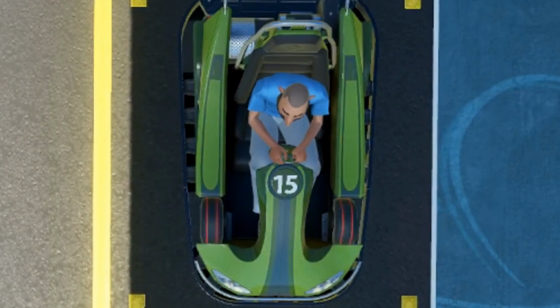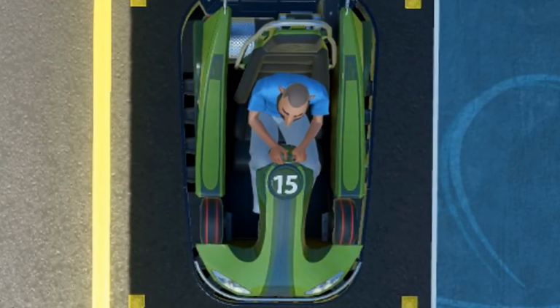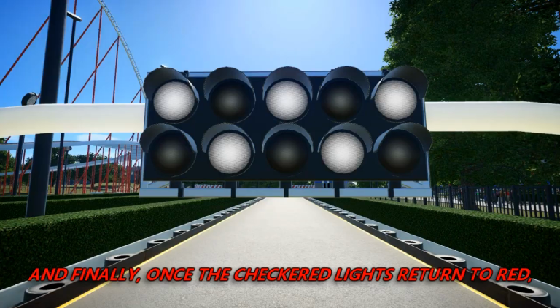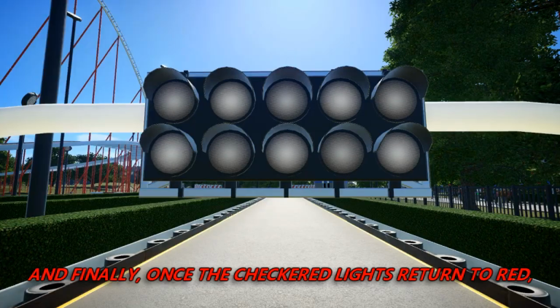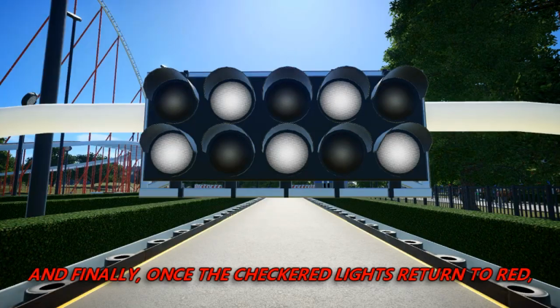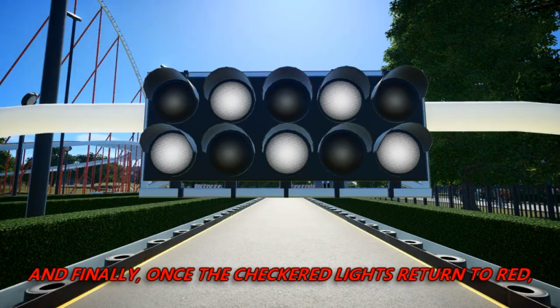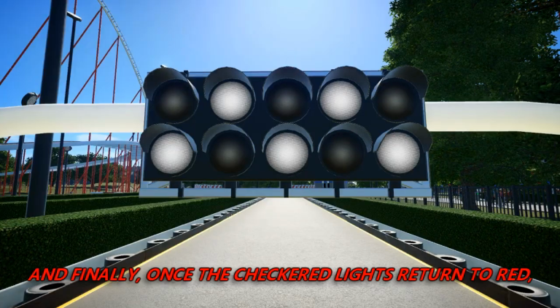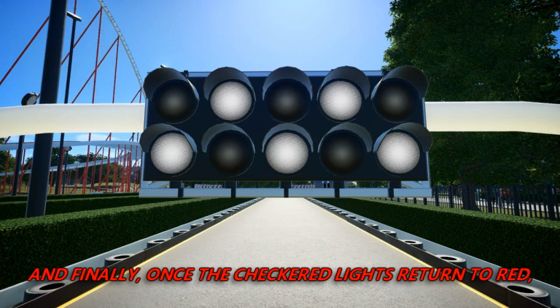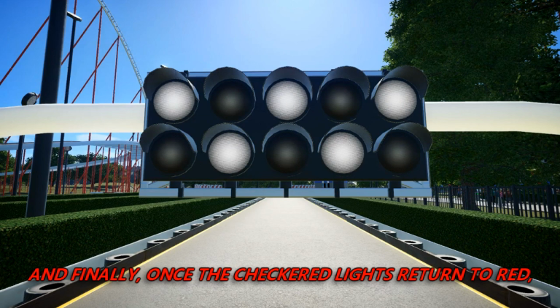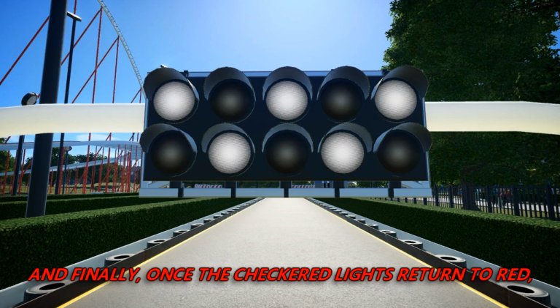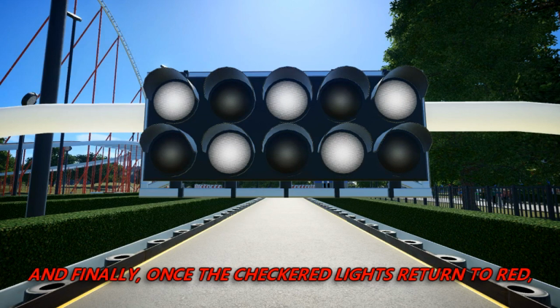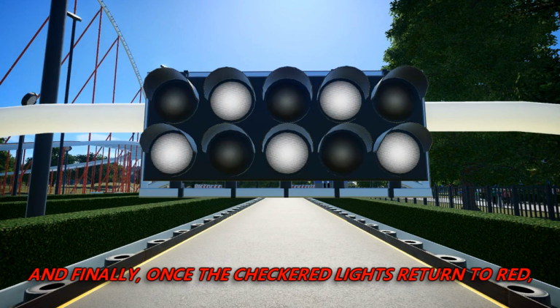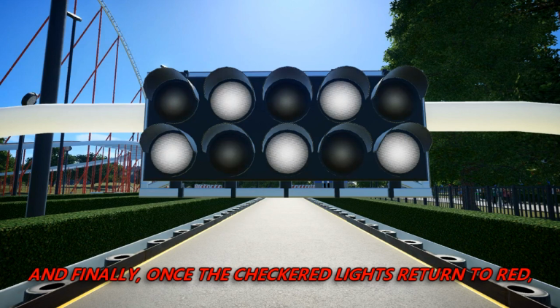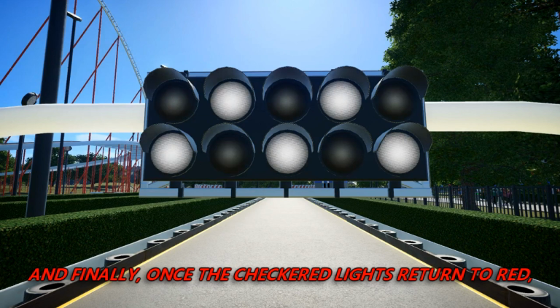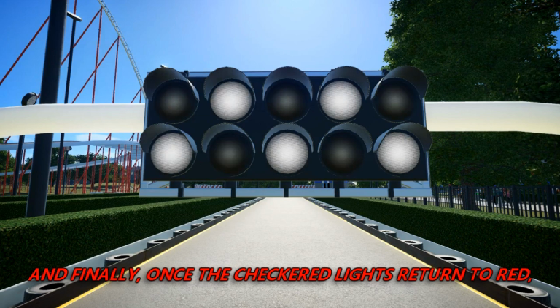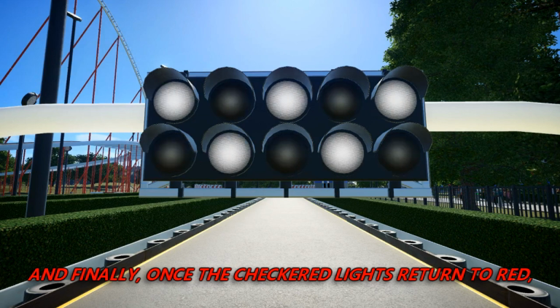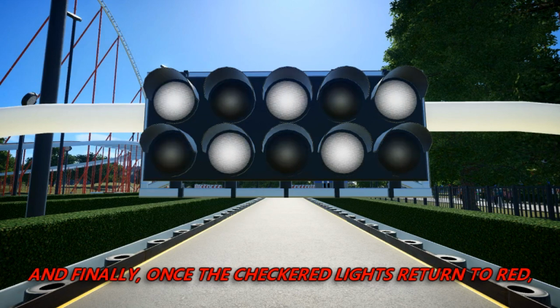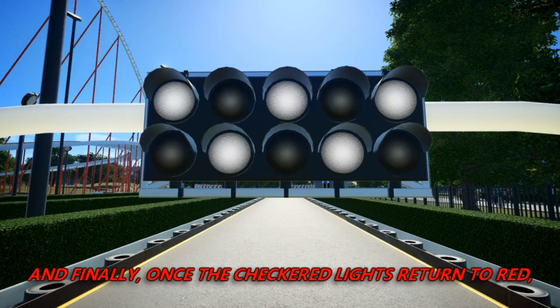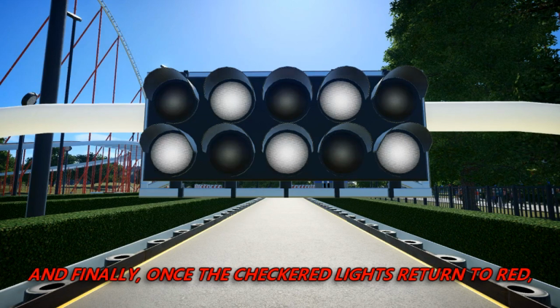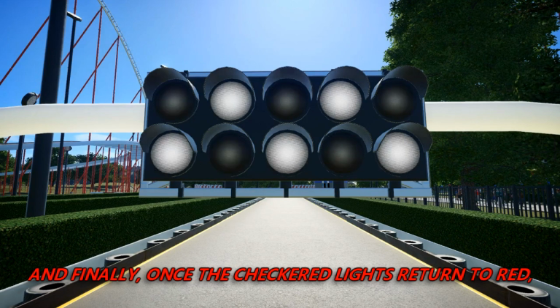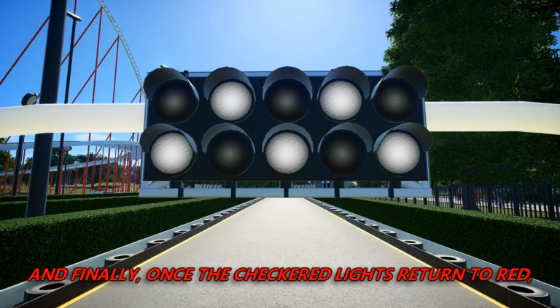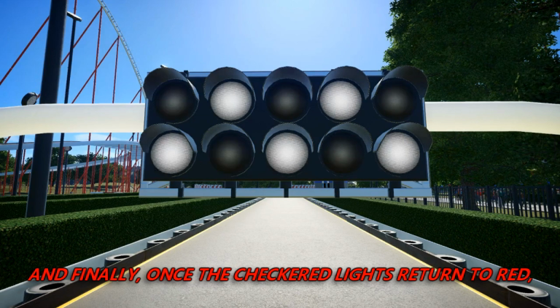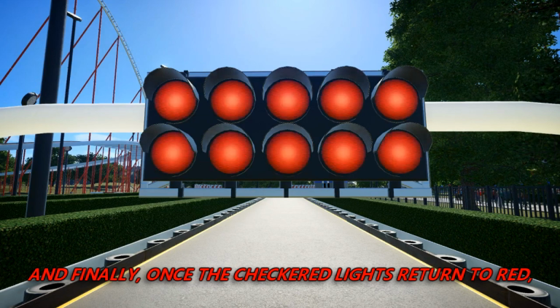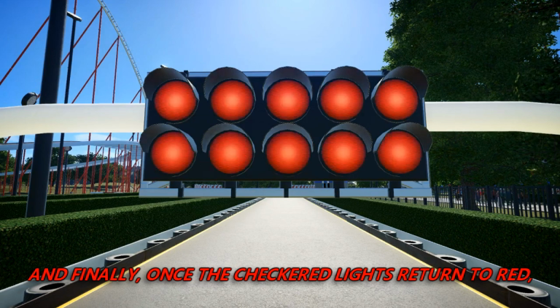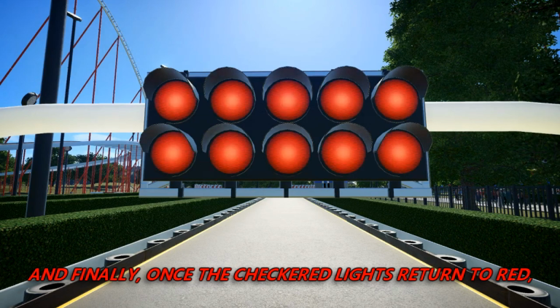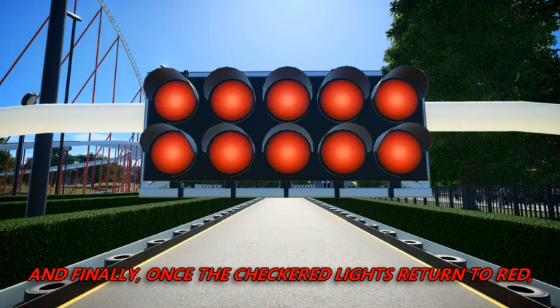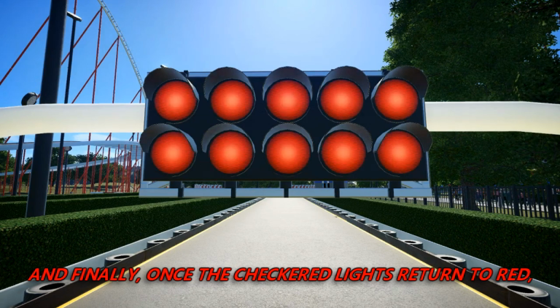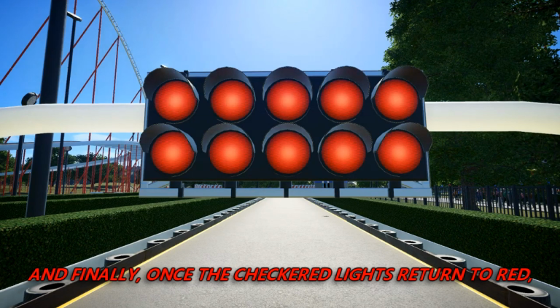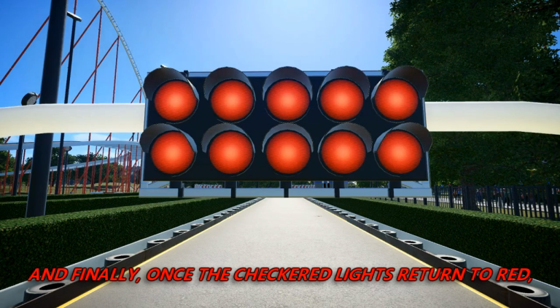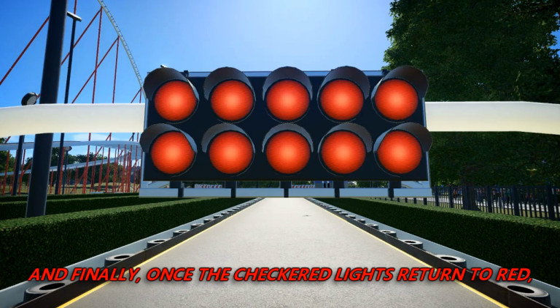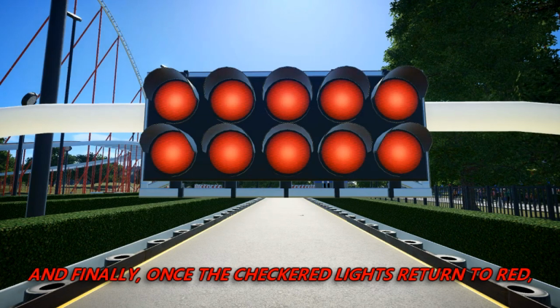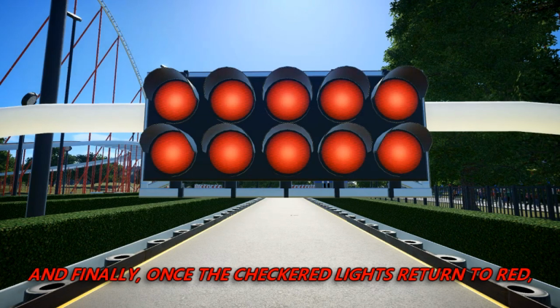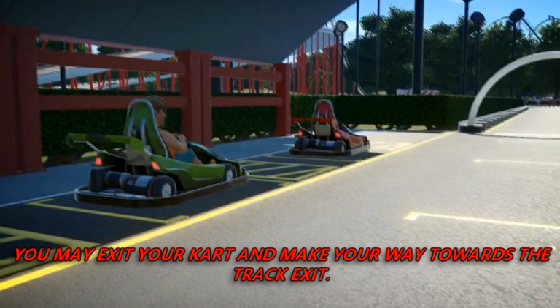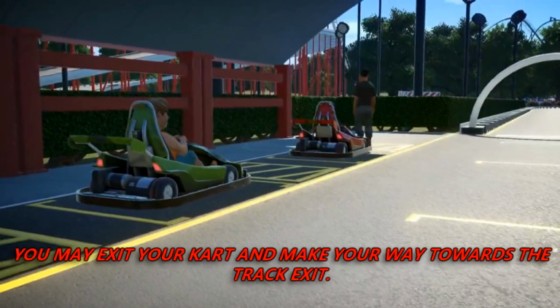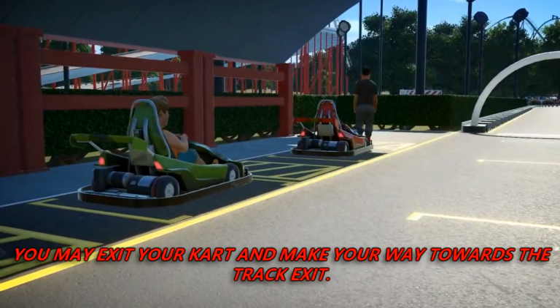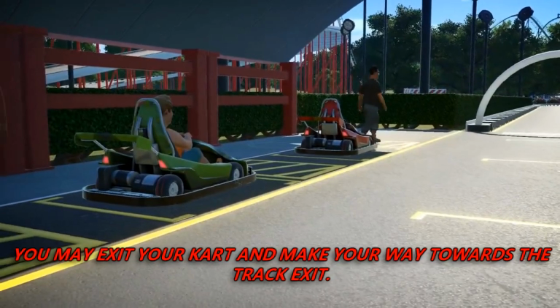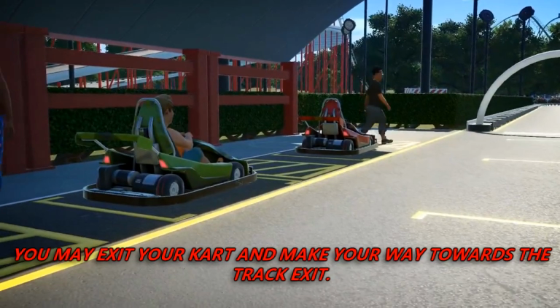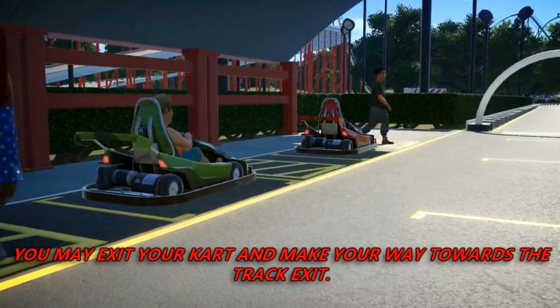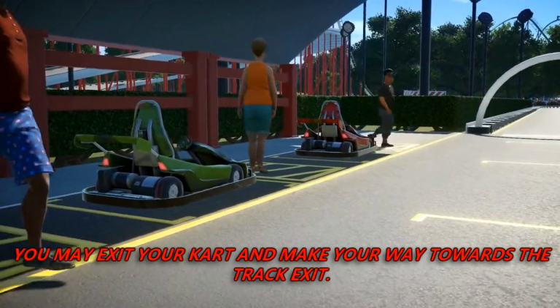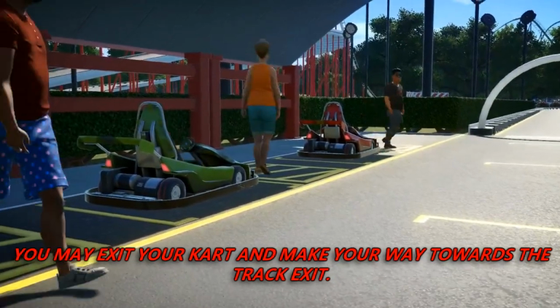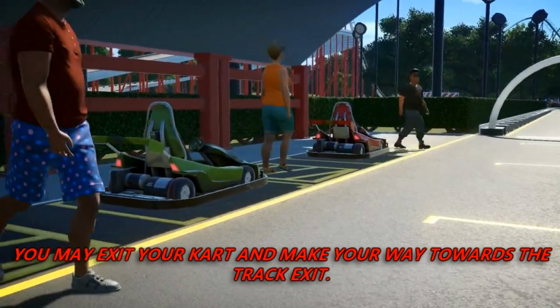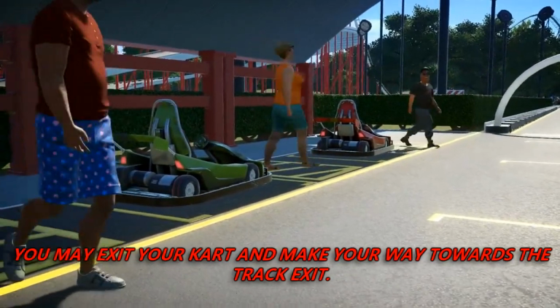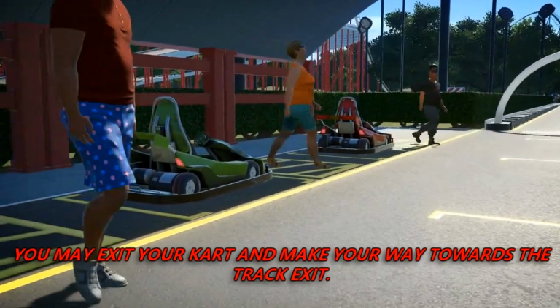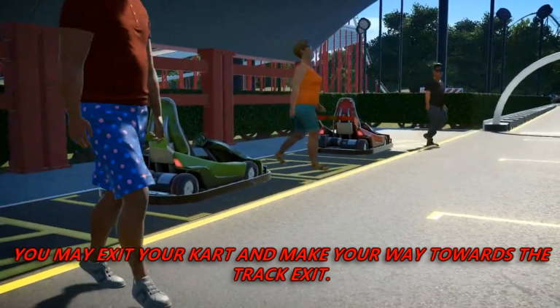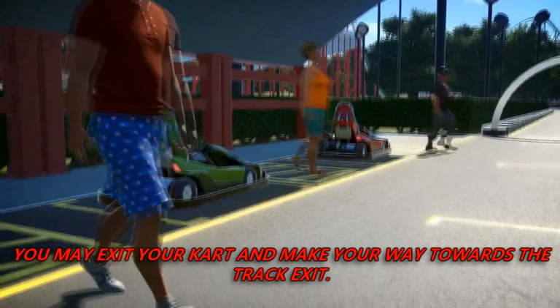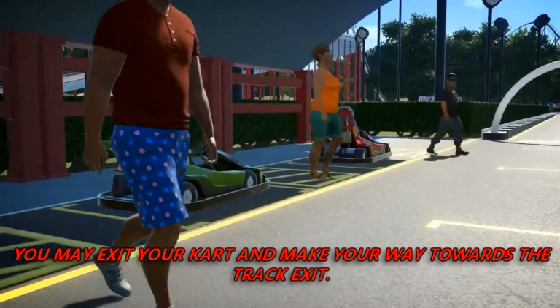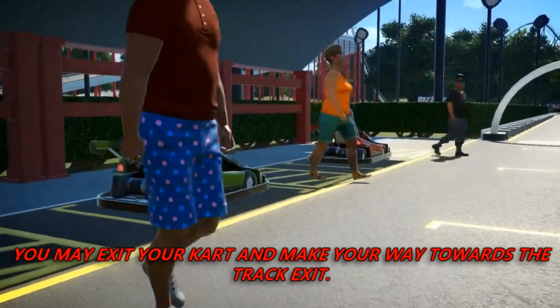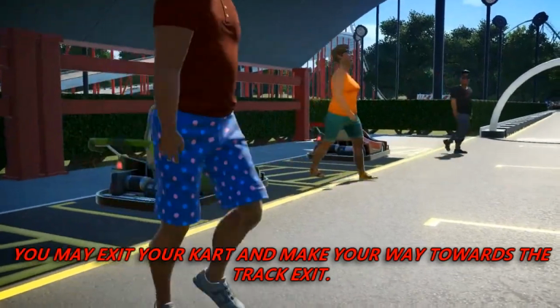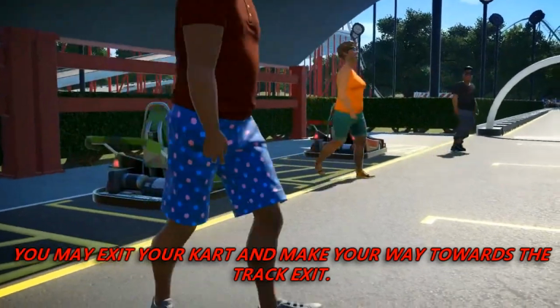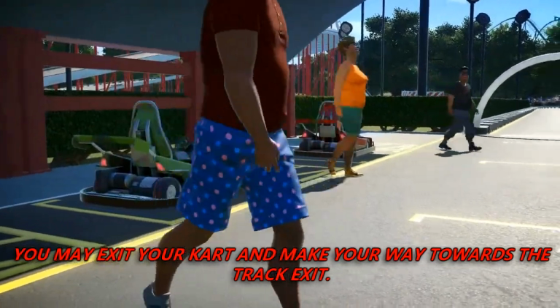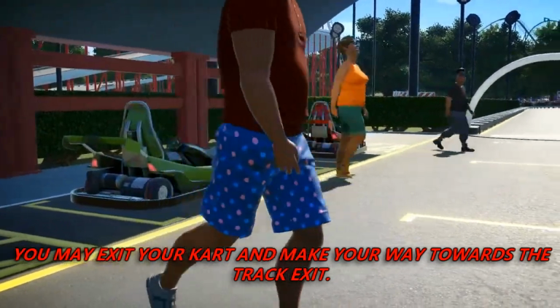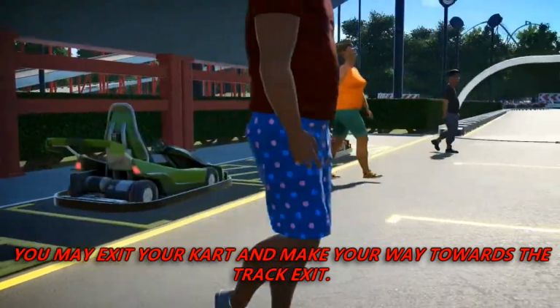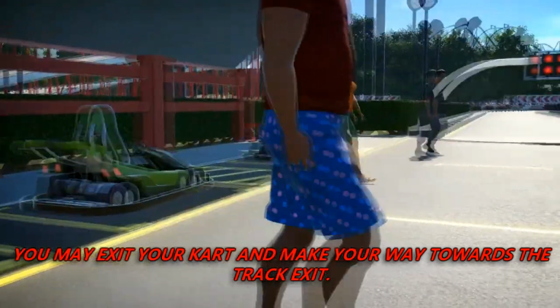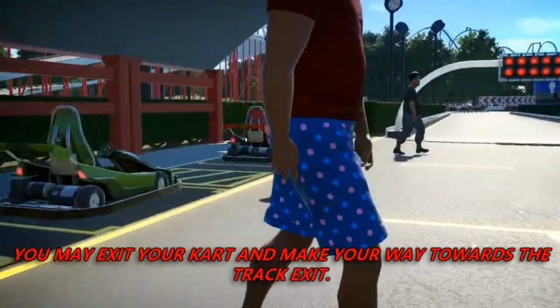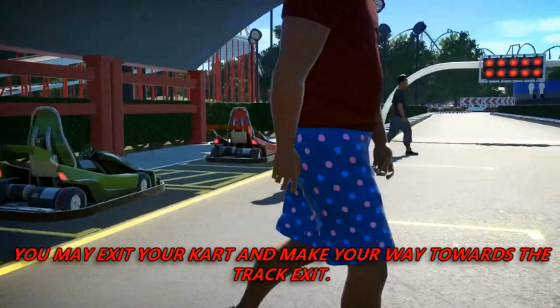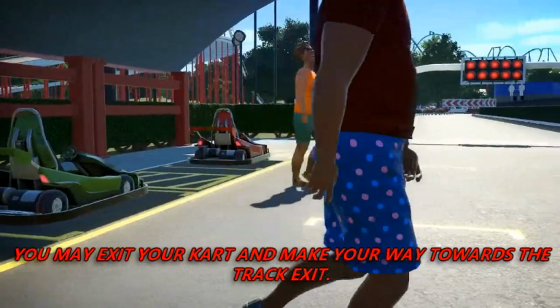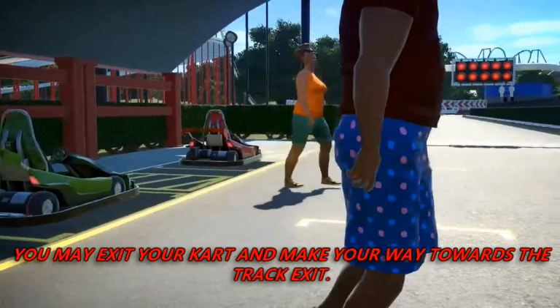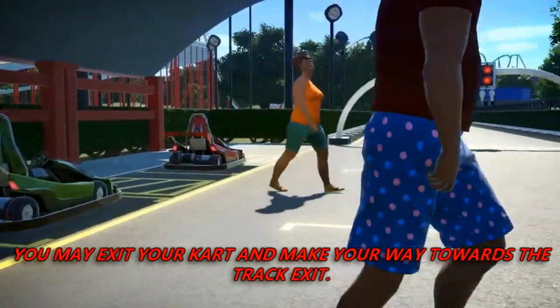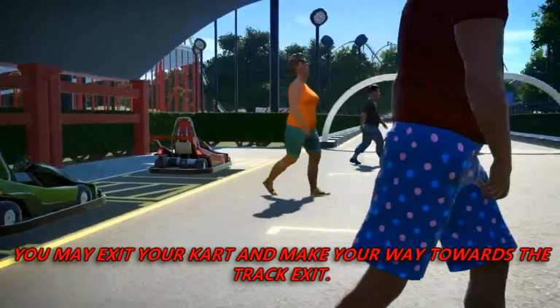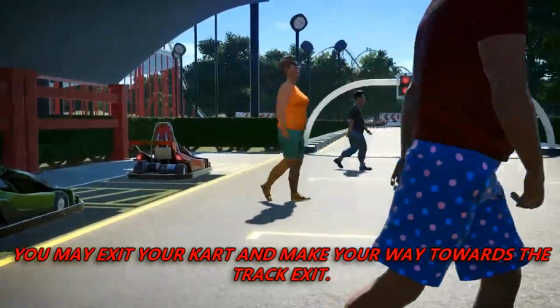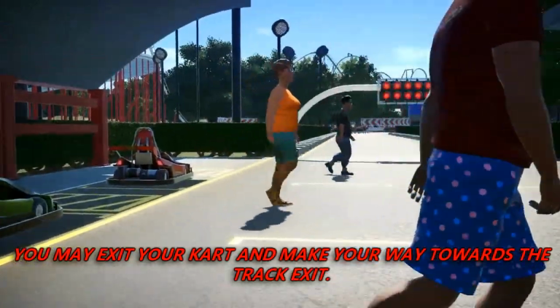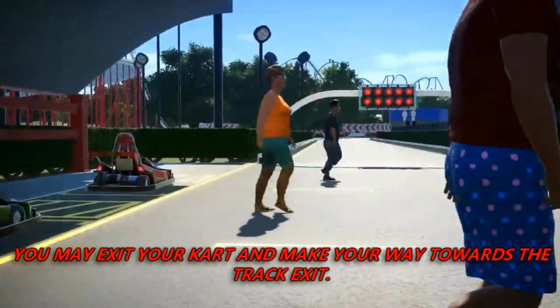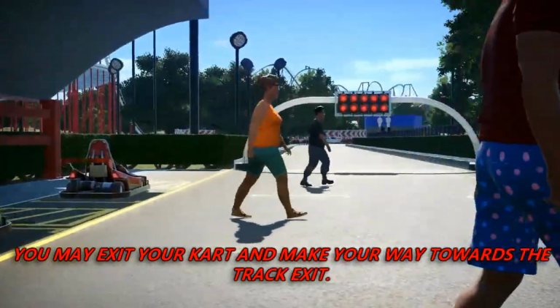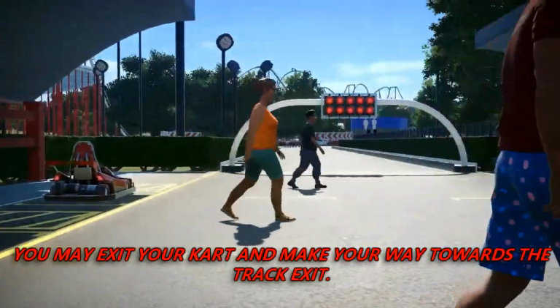And finally, once the checkered lights return to red, you may exit your cart and make your way towards the track exit.